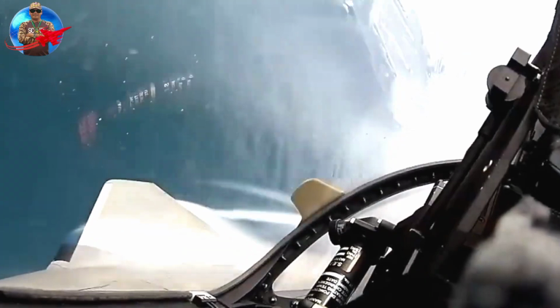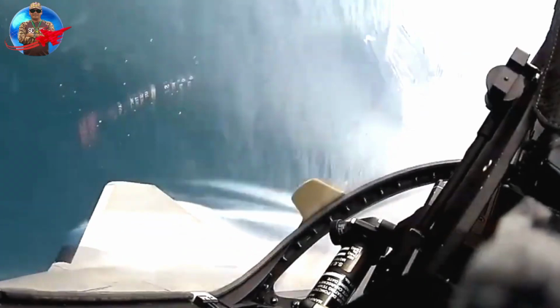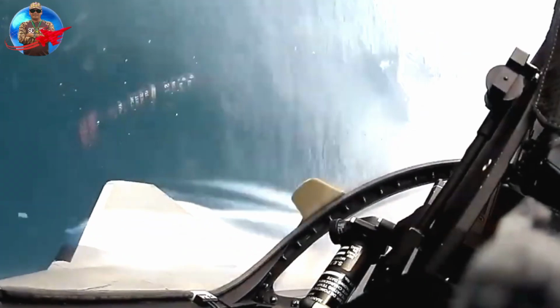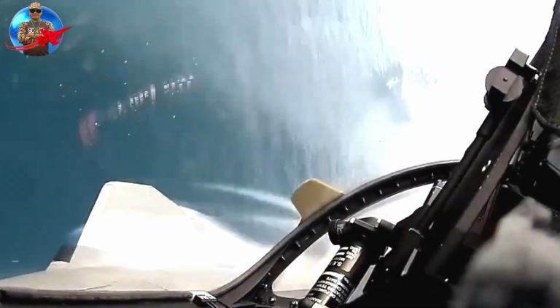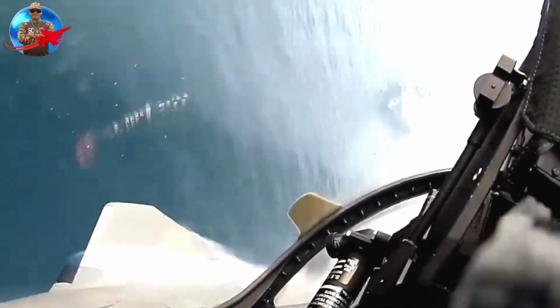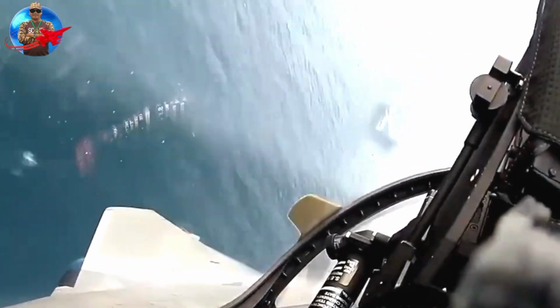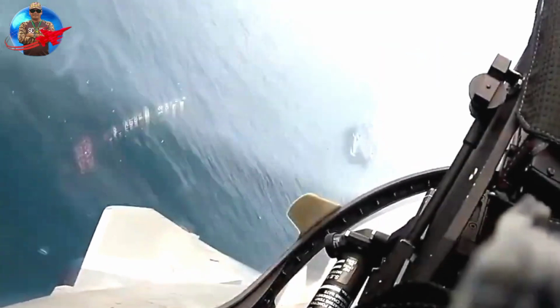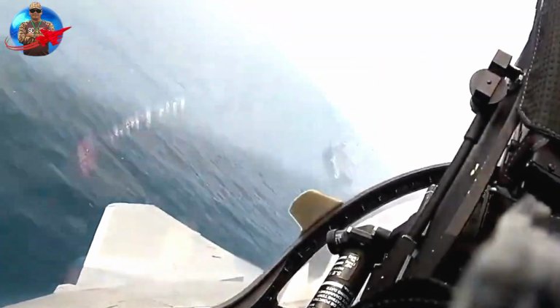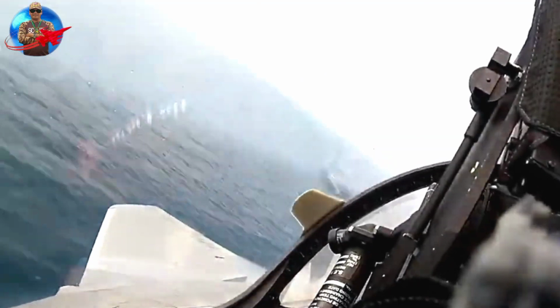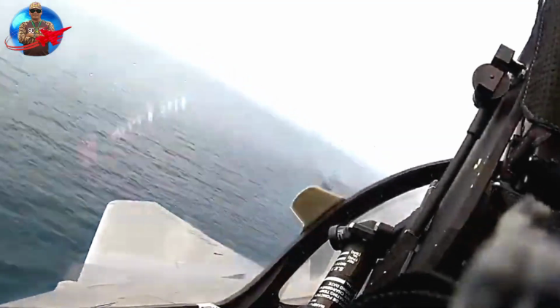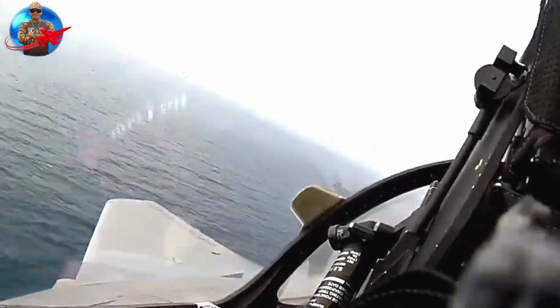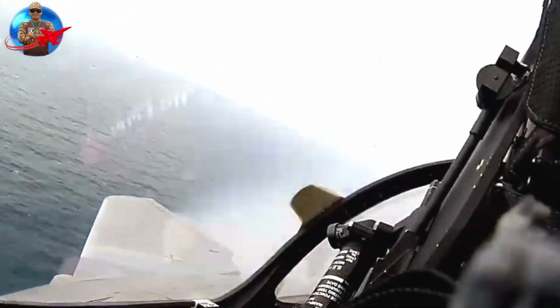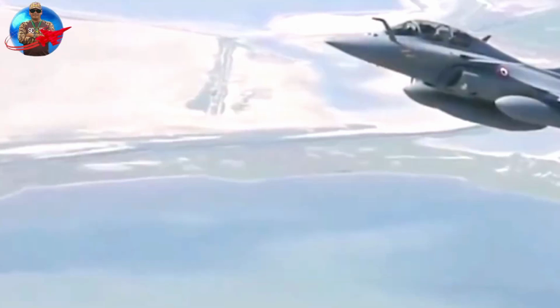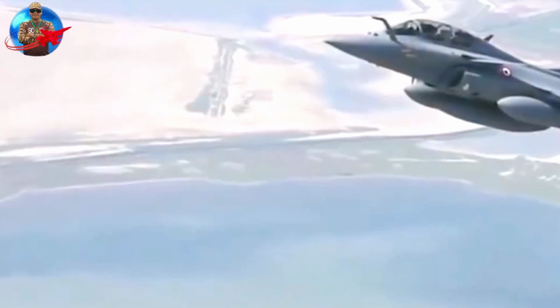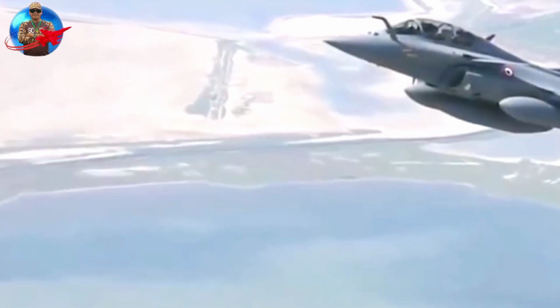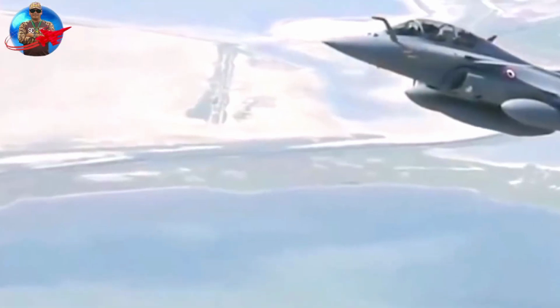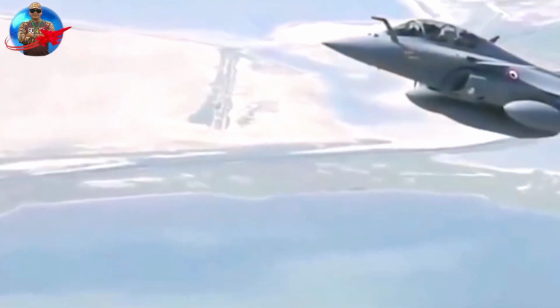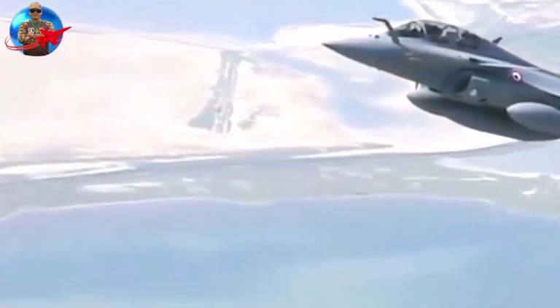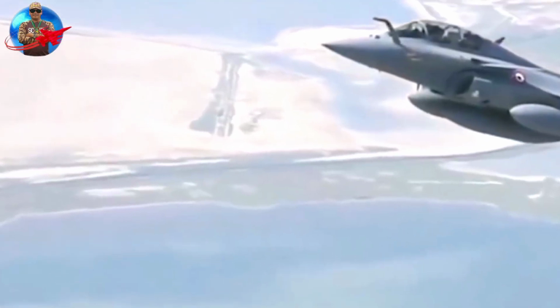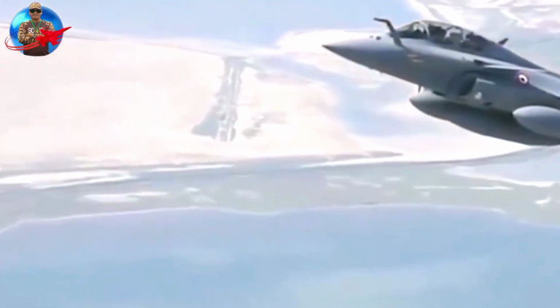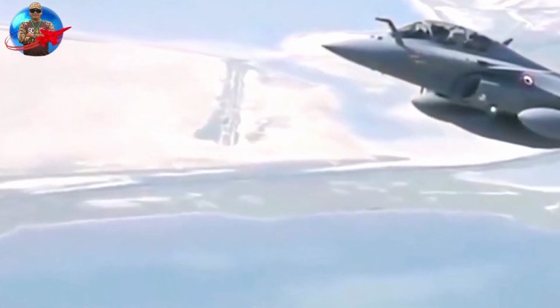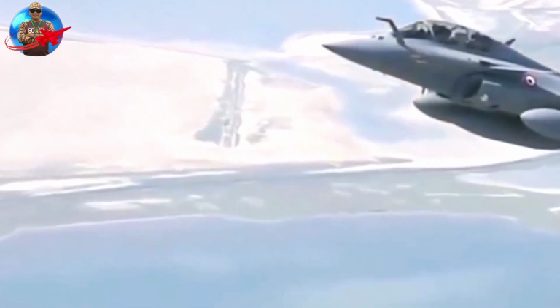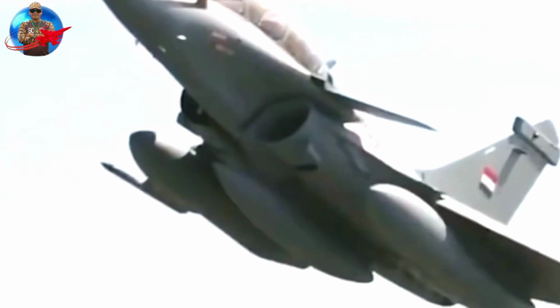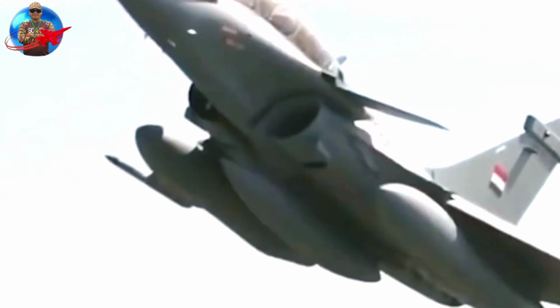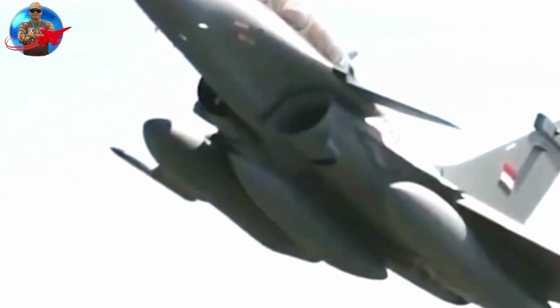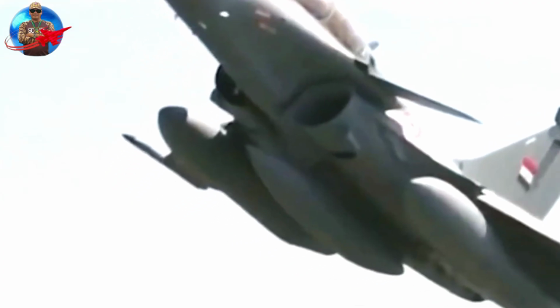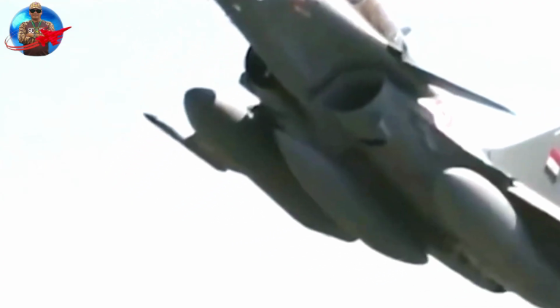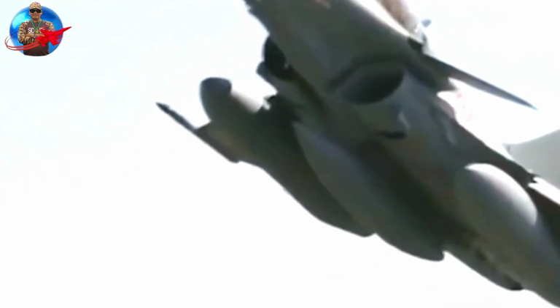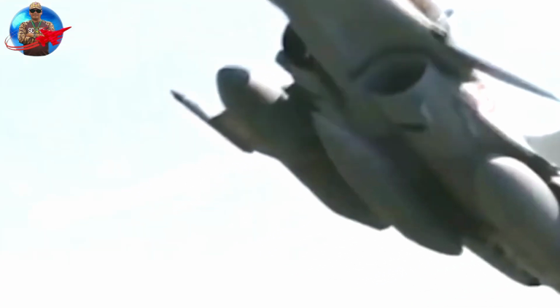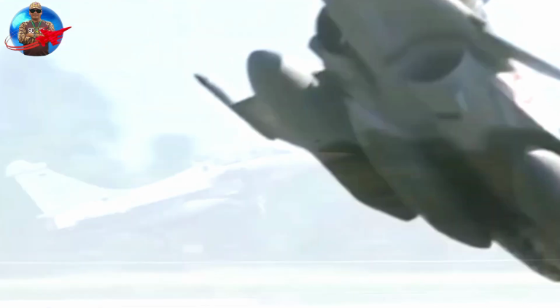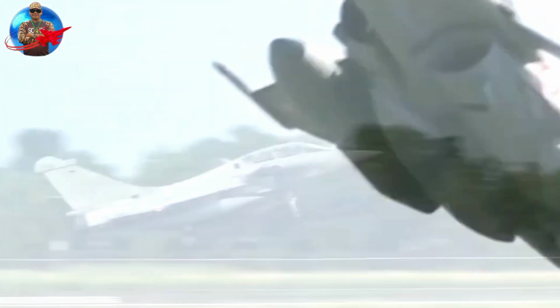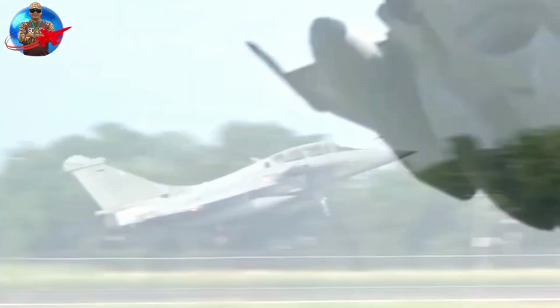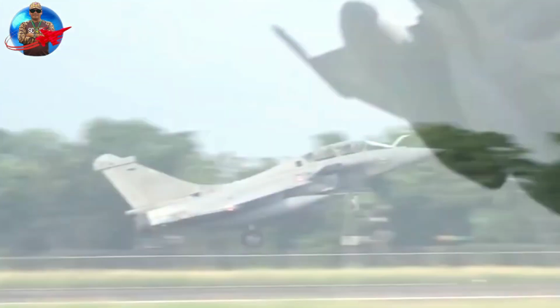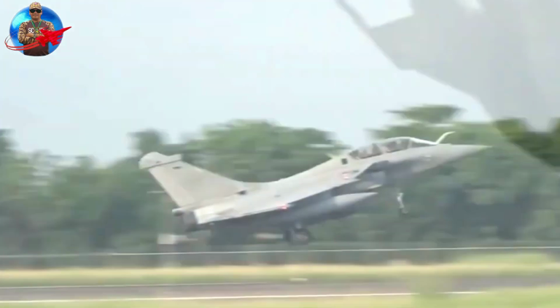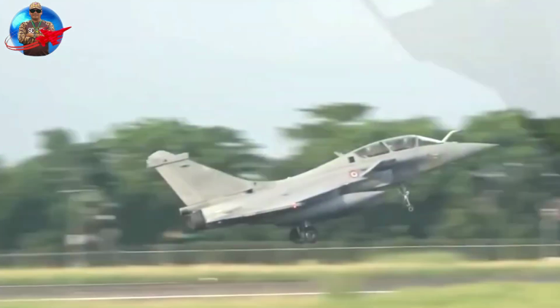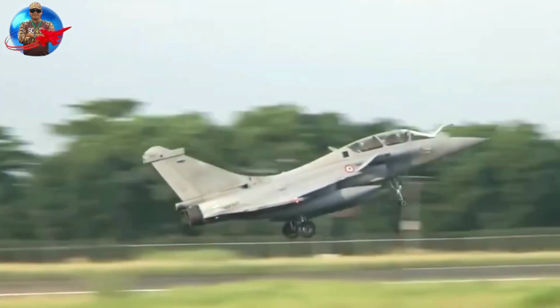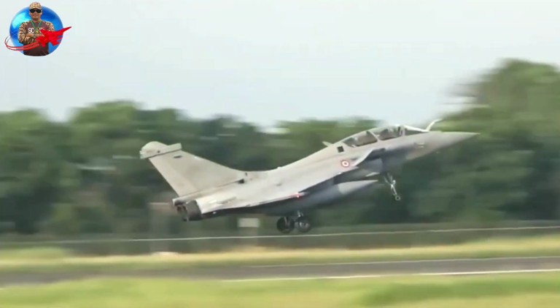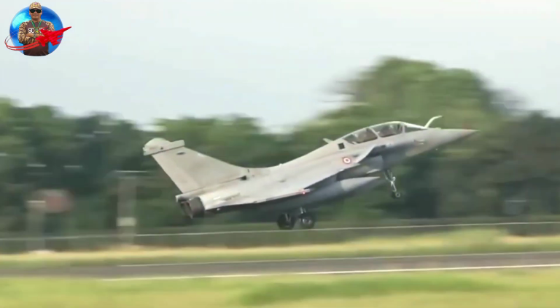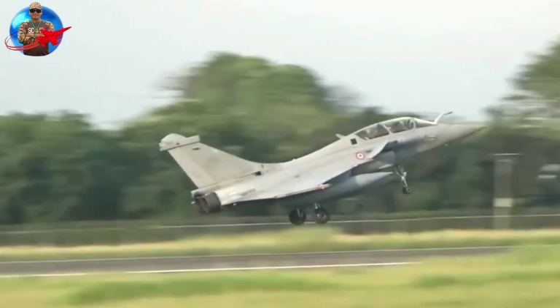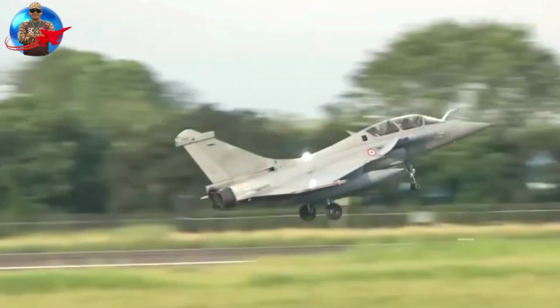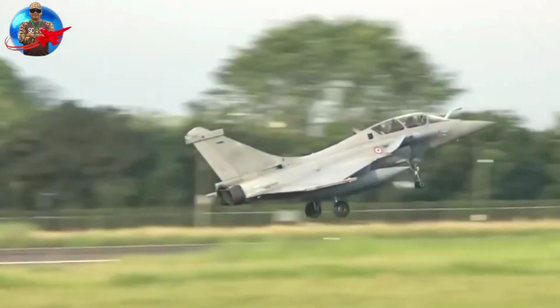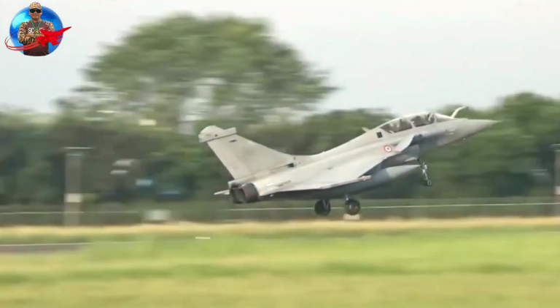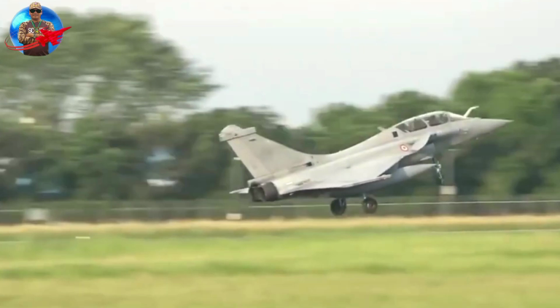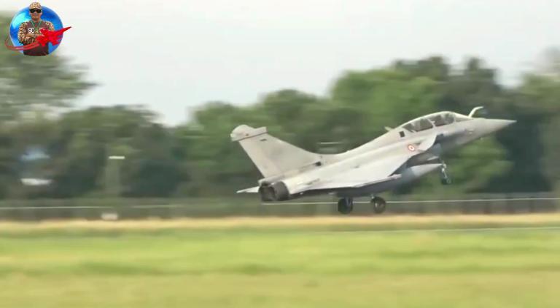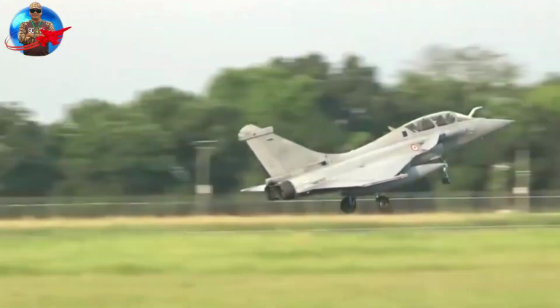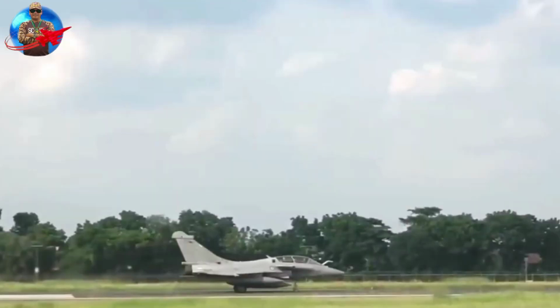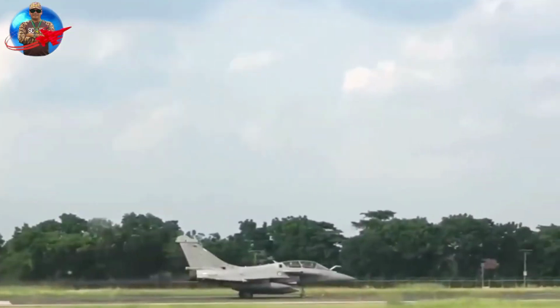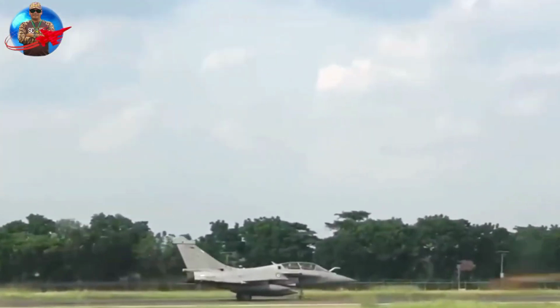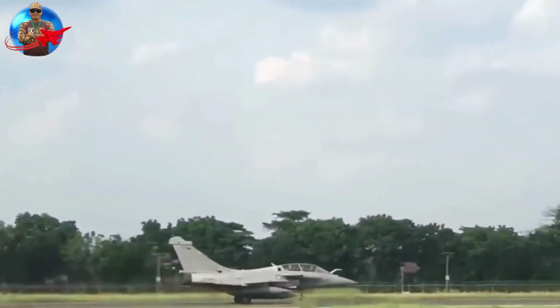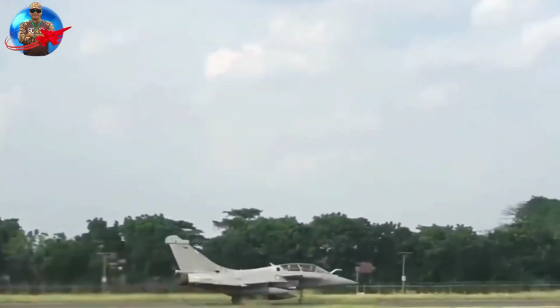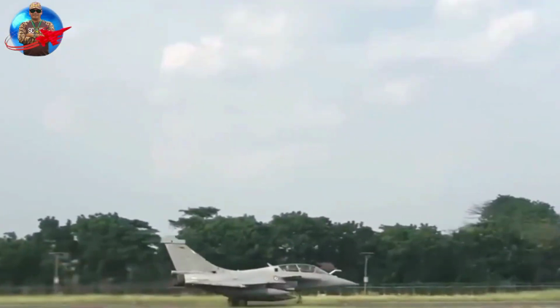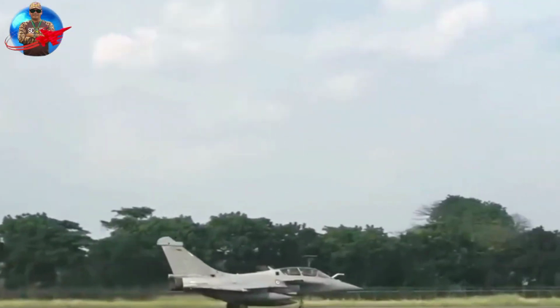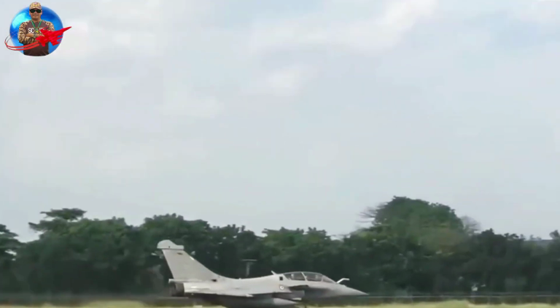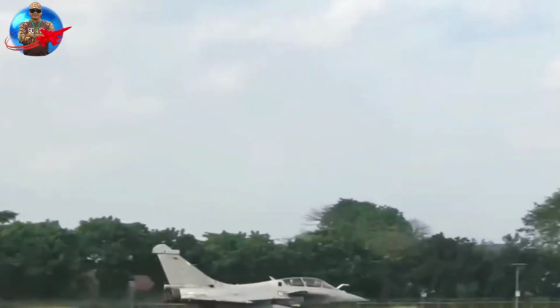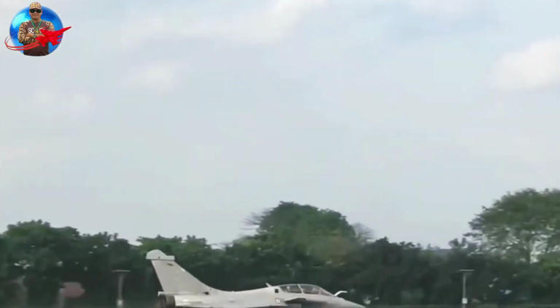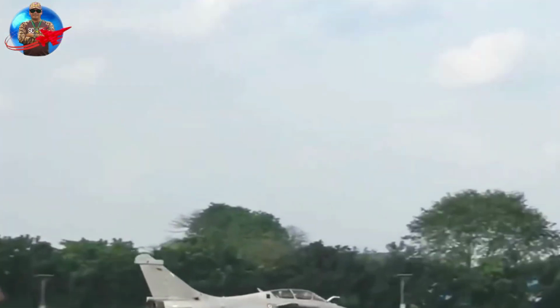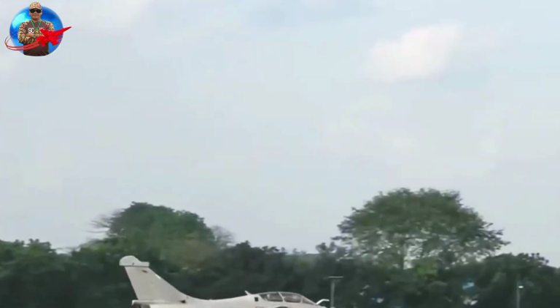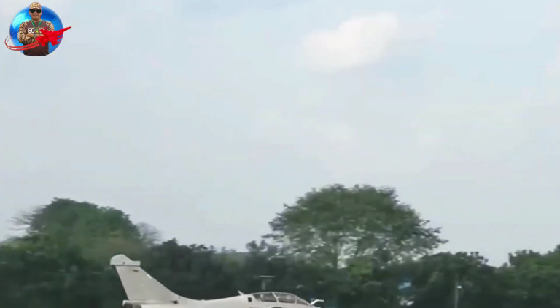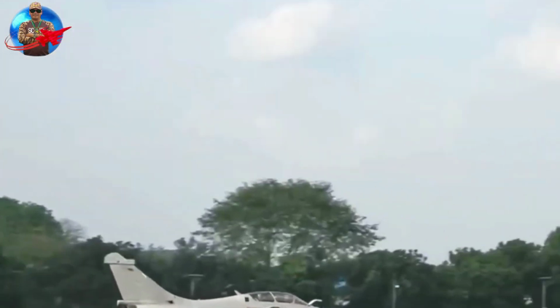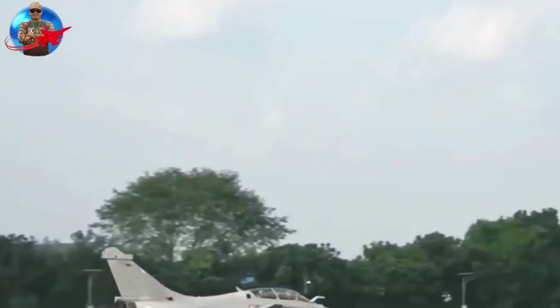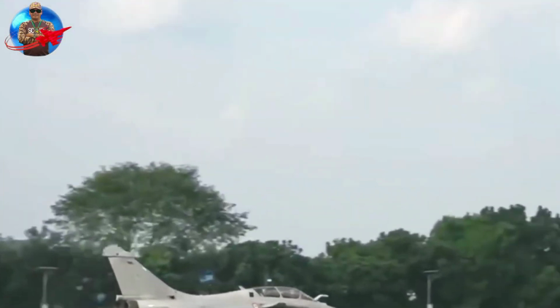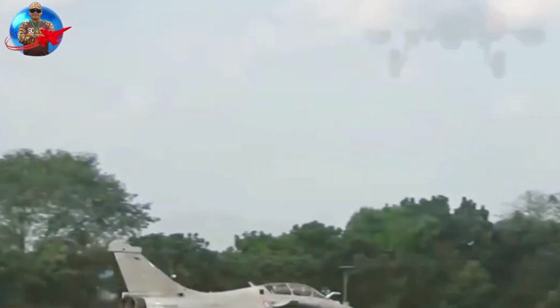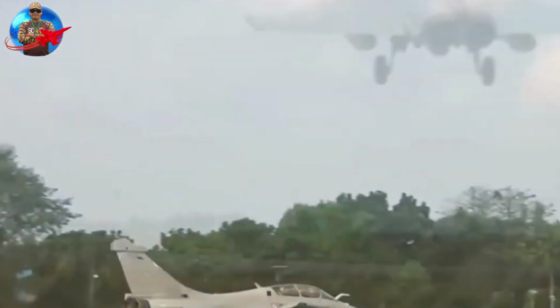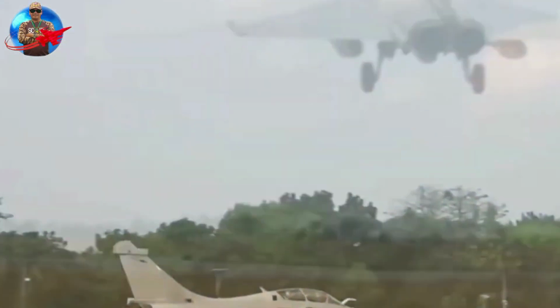Six Rafale M's recently conducted a major joint exercise with the U.S. Navy from the deck of the Nimitz-class aircraft carrier USS Theodore Roosevelt.